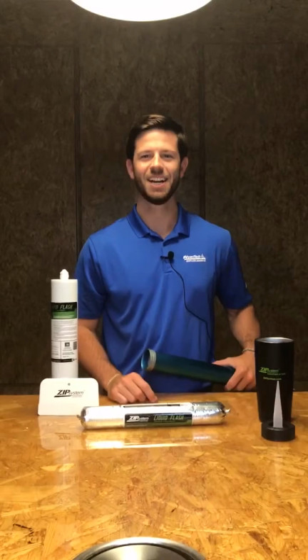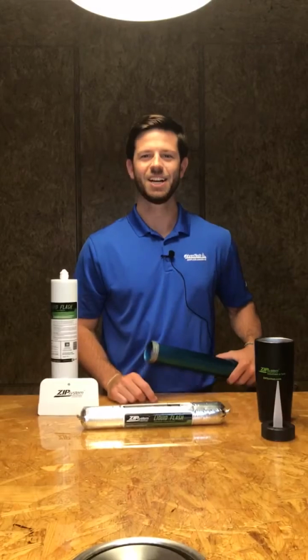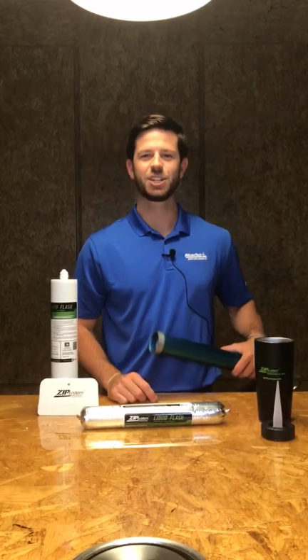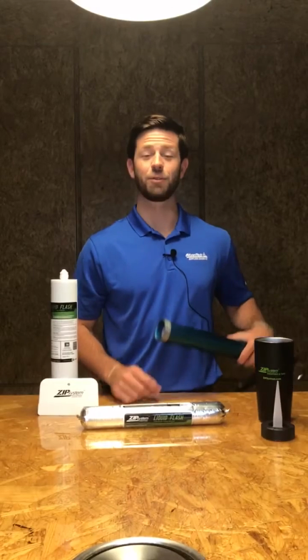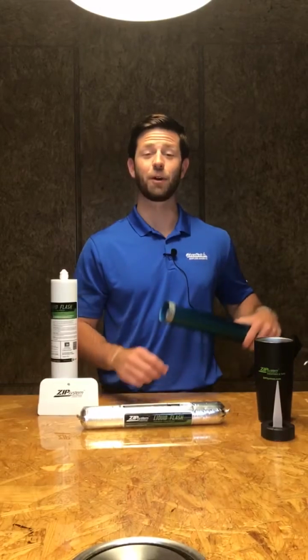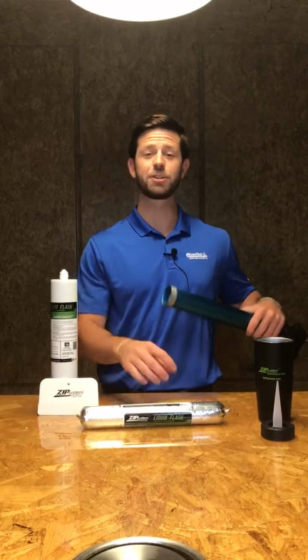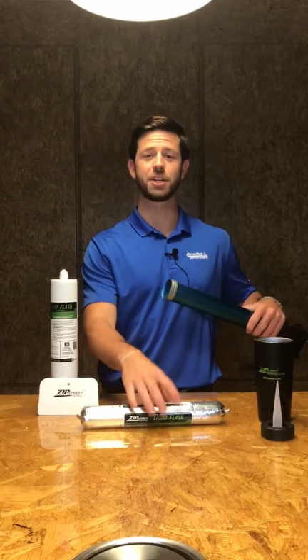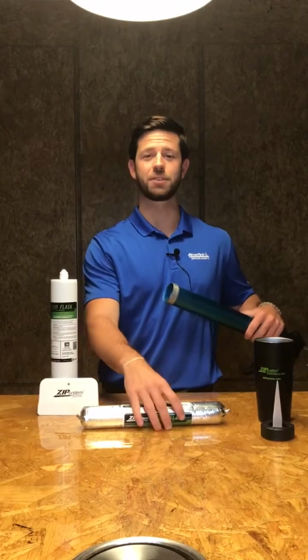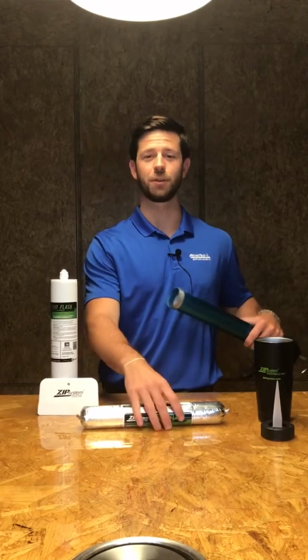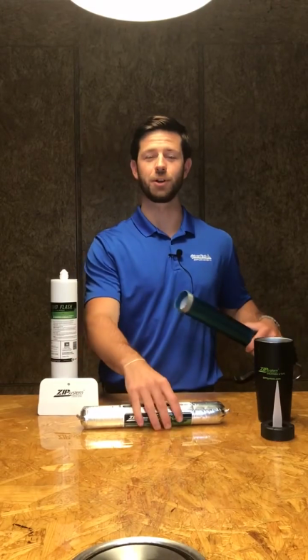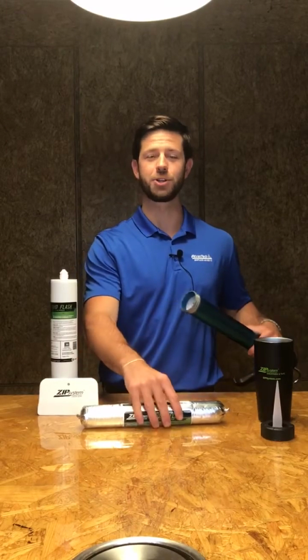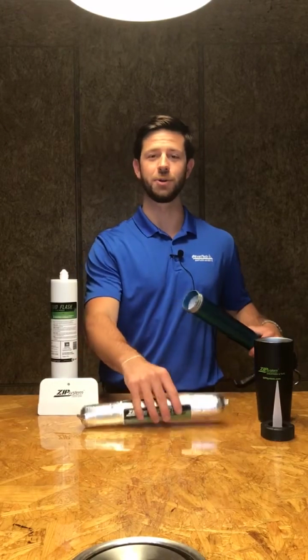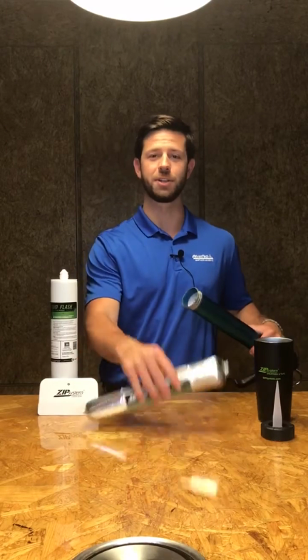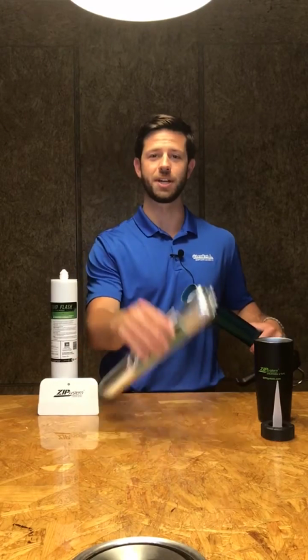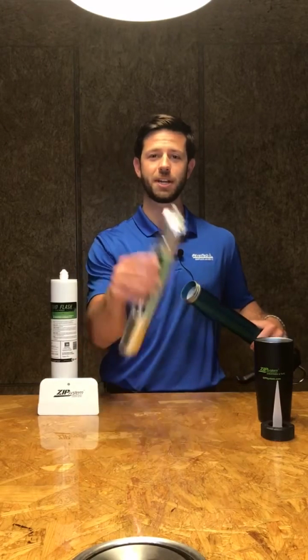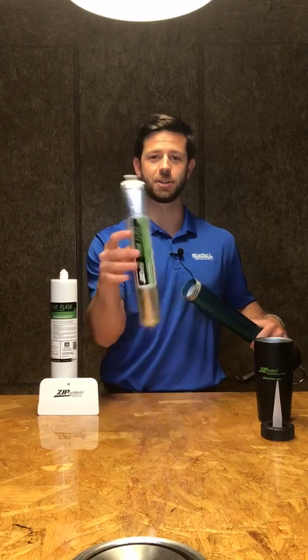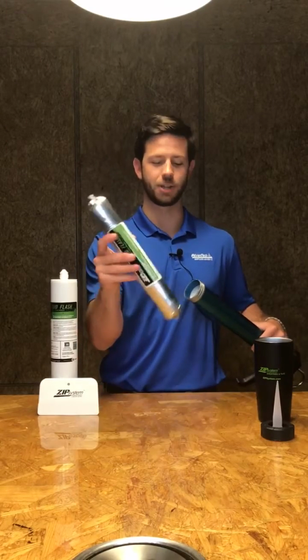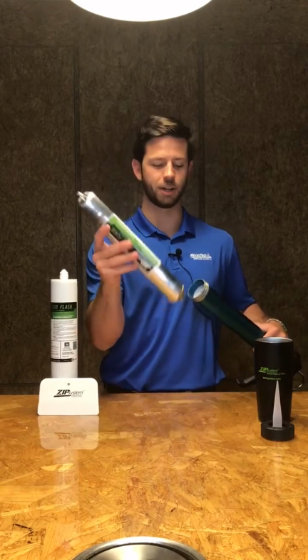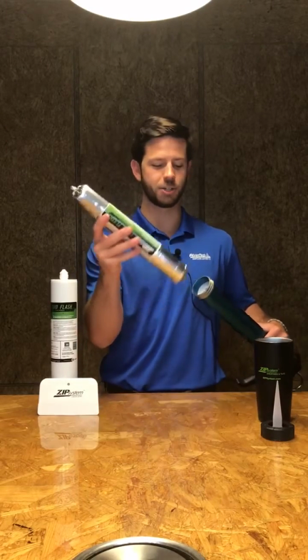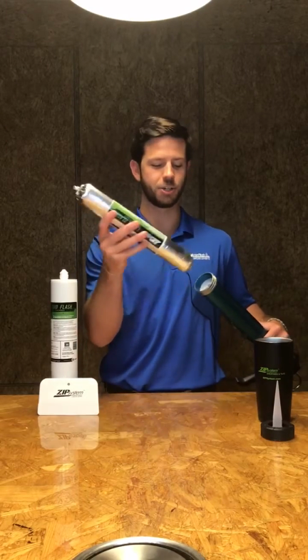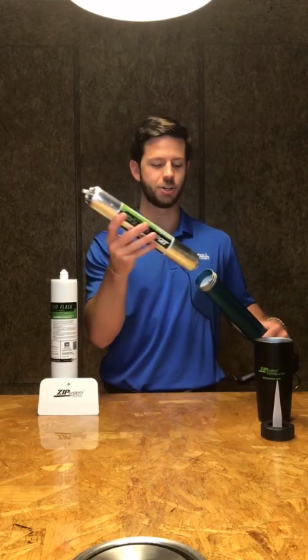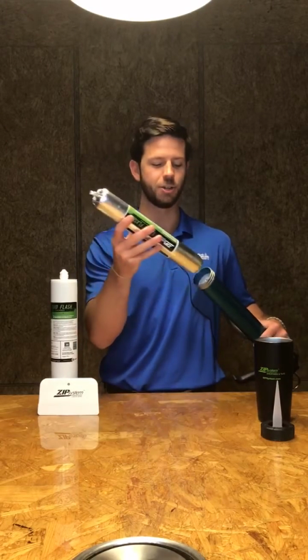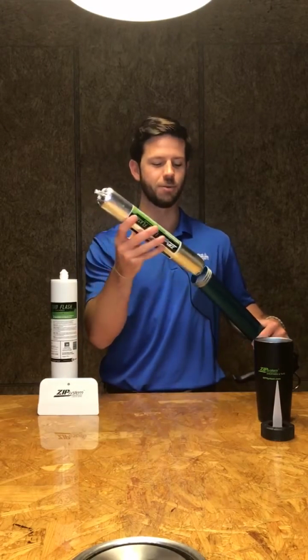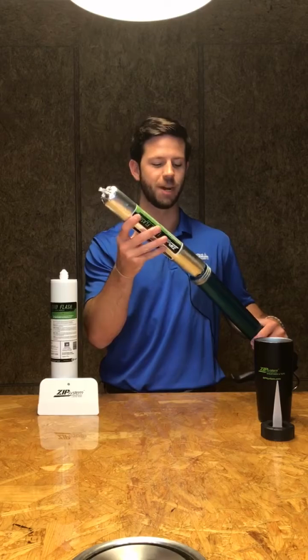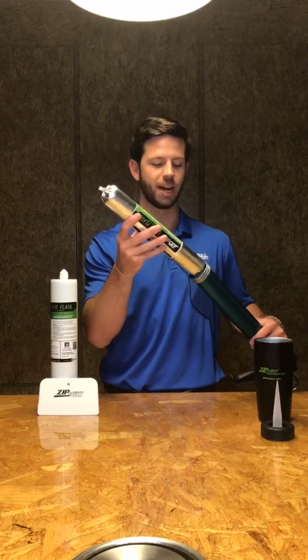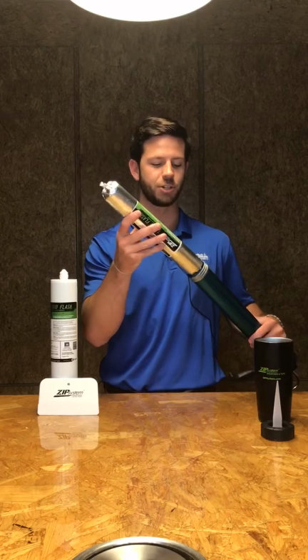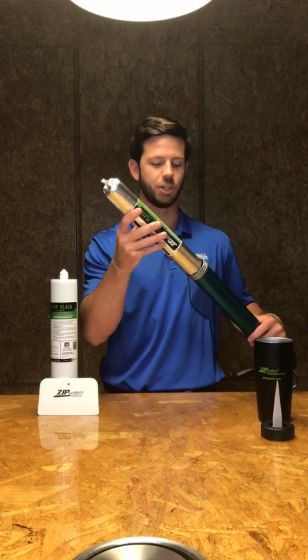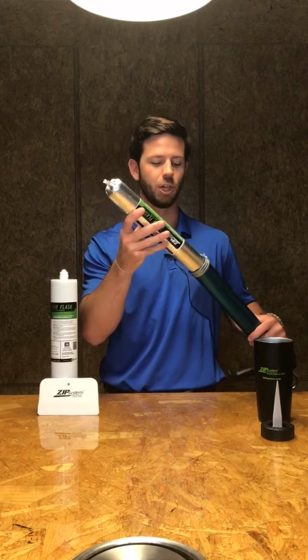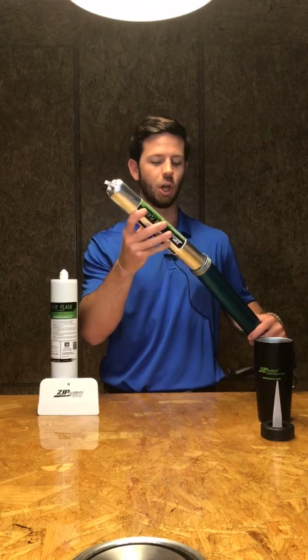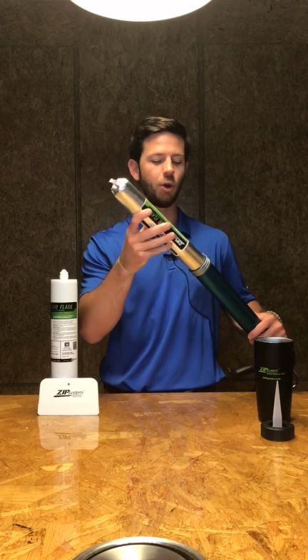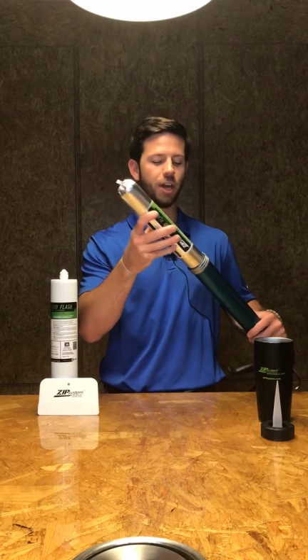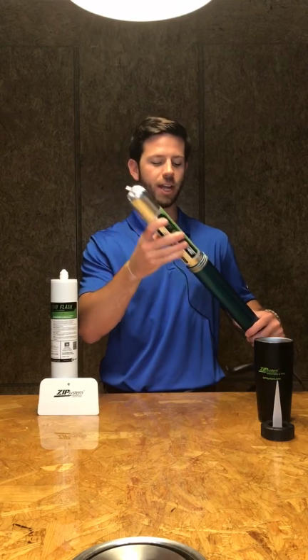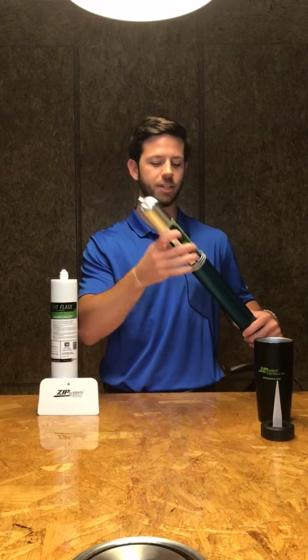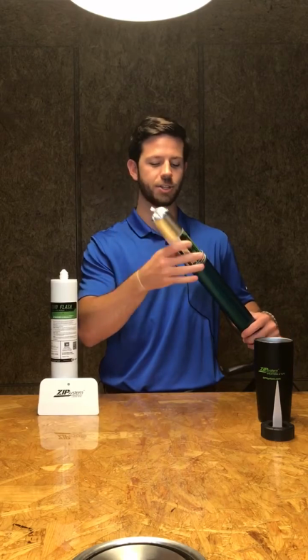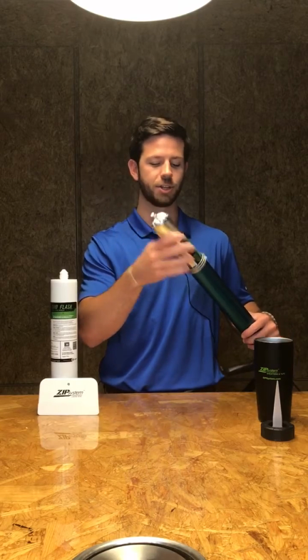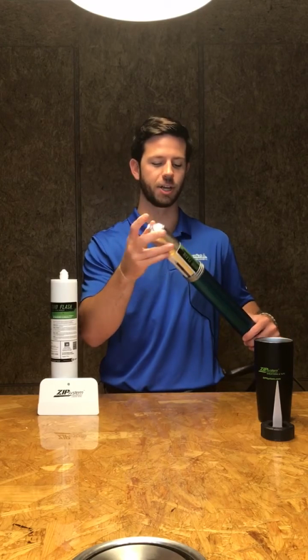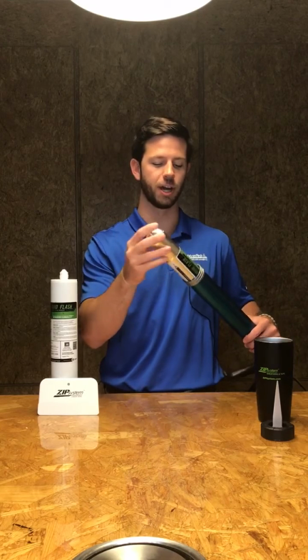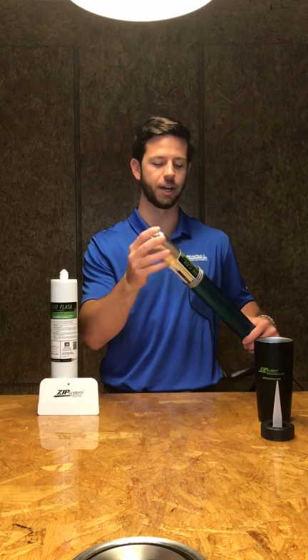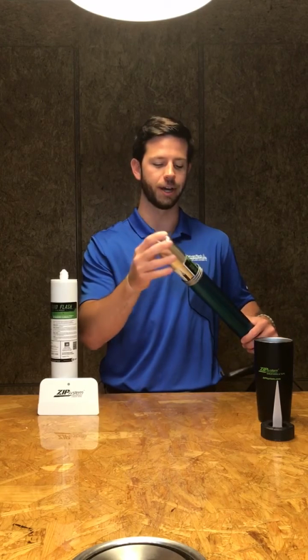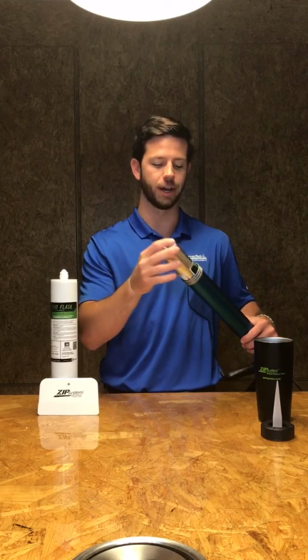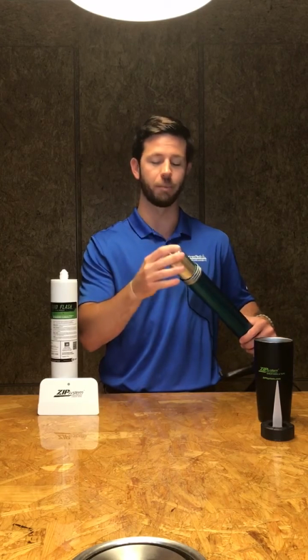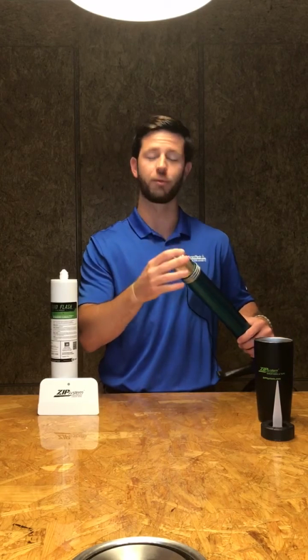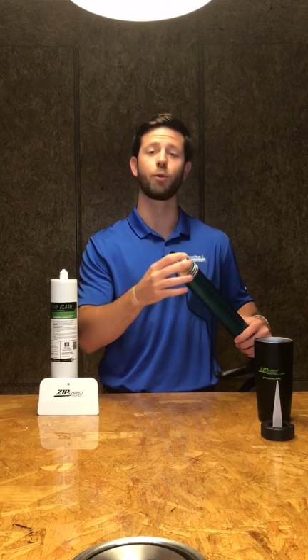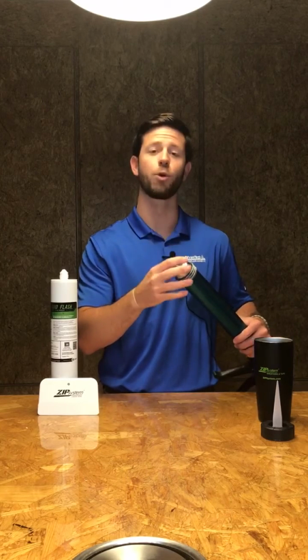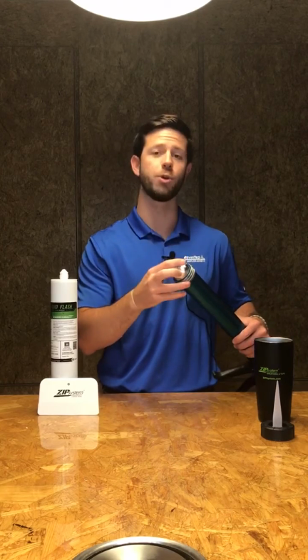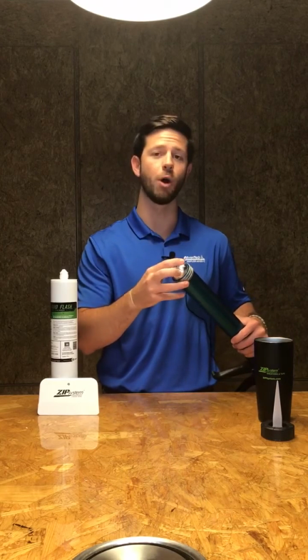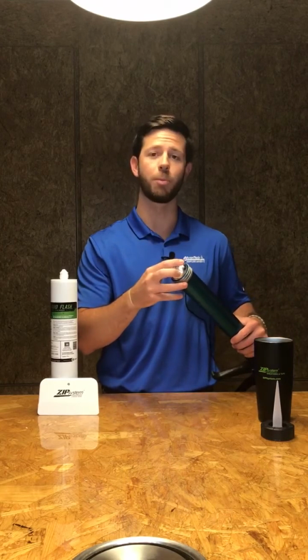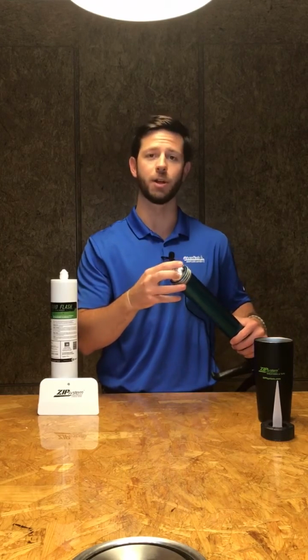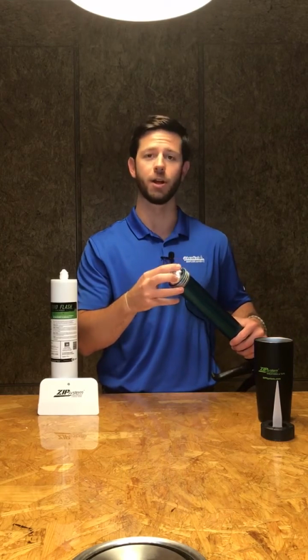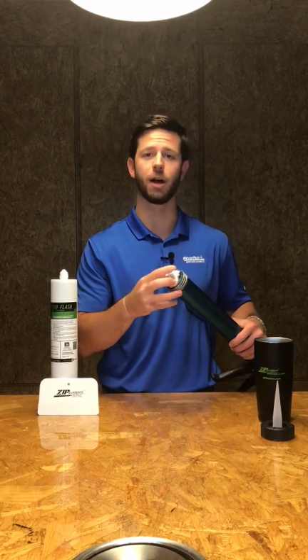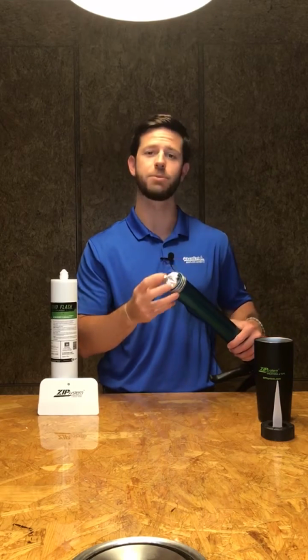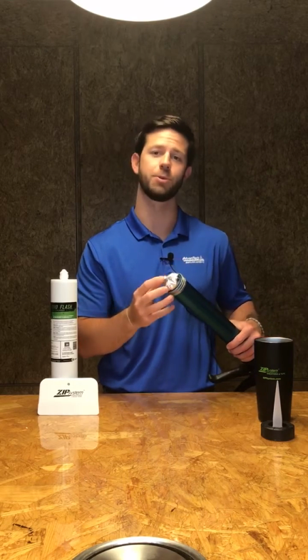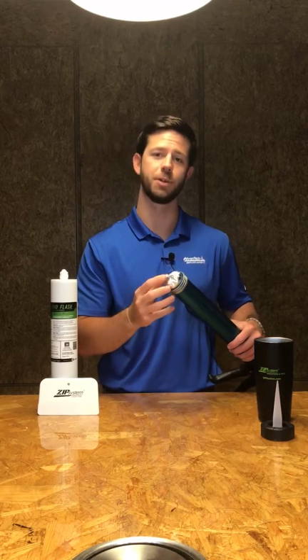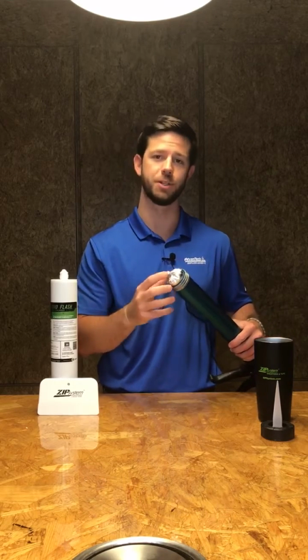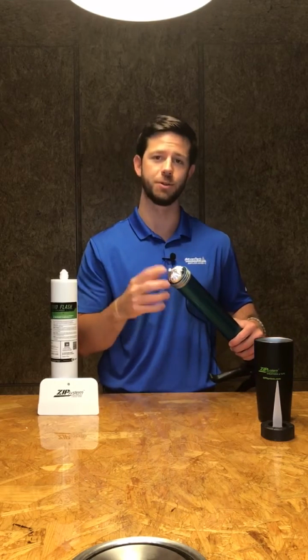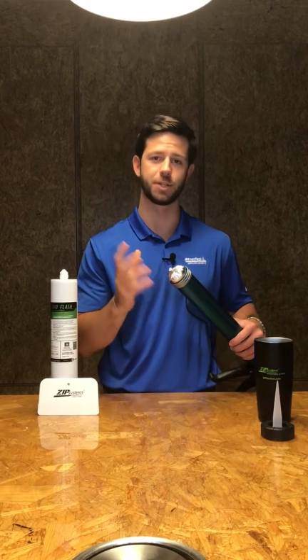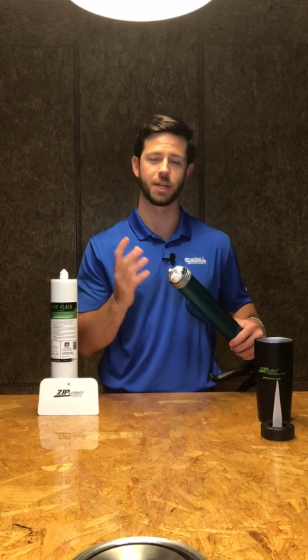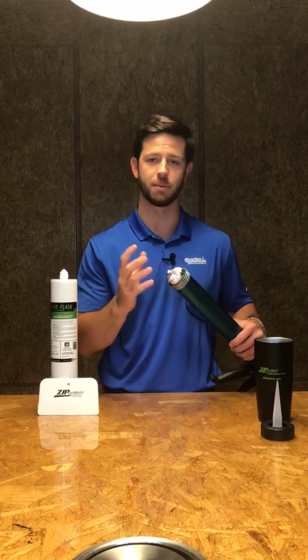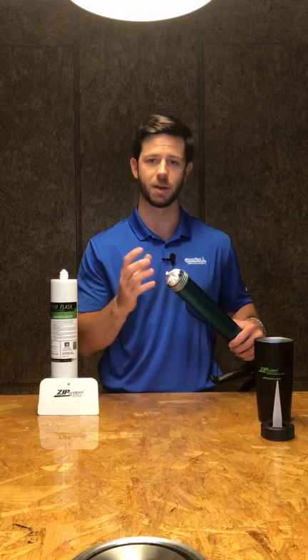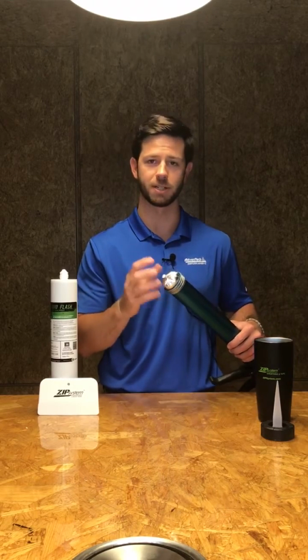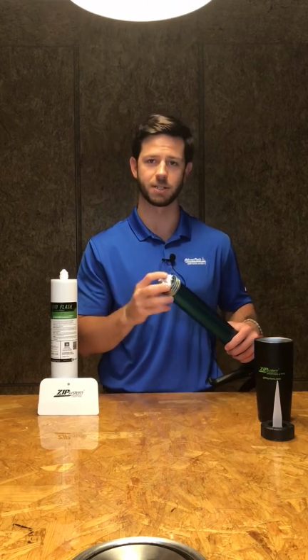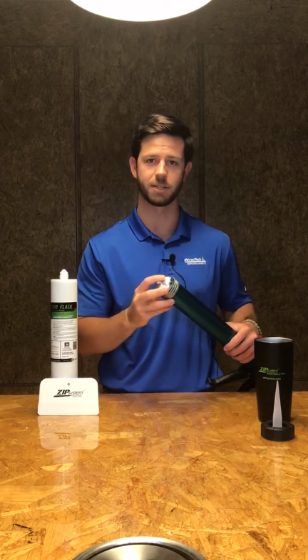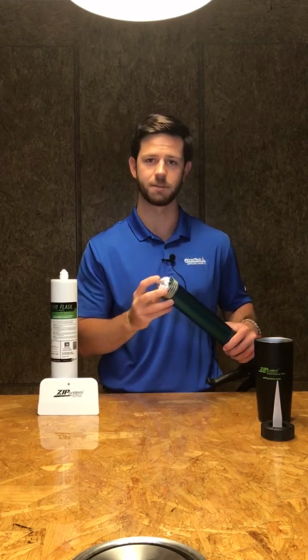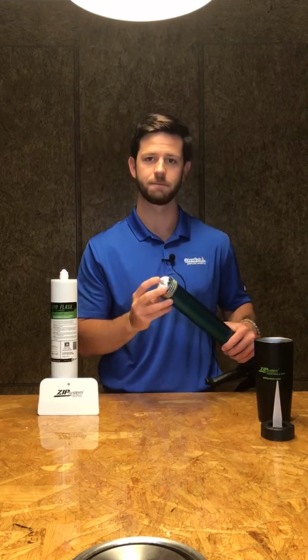First things first, you want to take your Sausage Tube and actually load it into the gun before you open it up to reduce any messes.